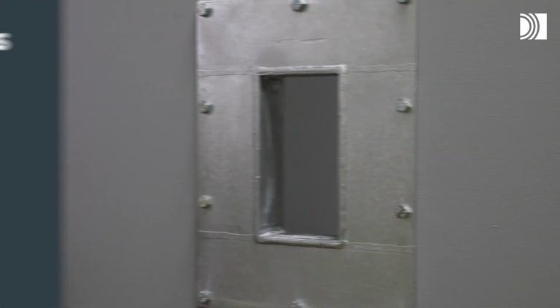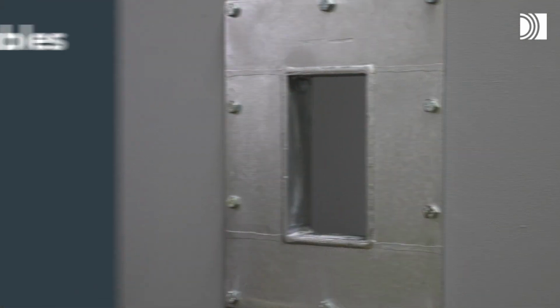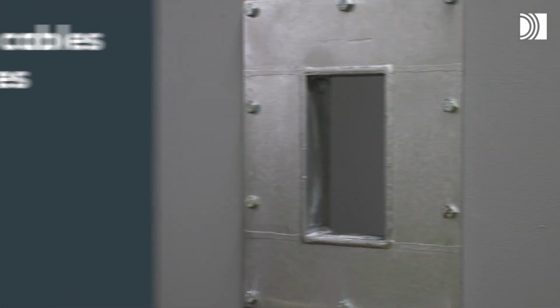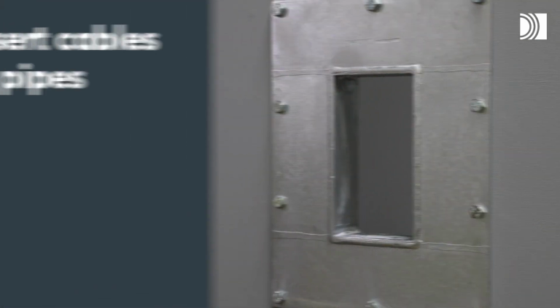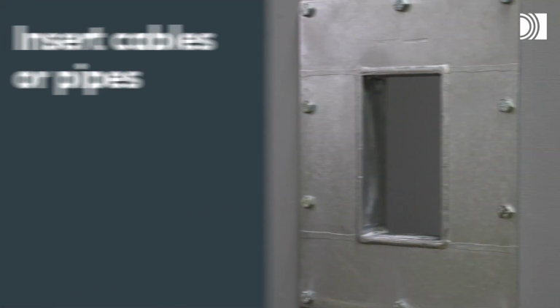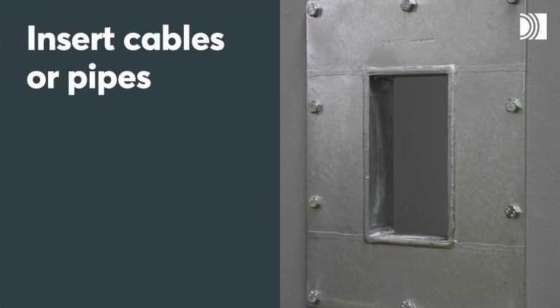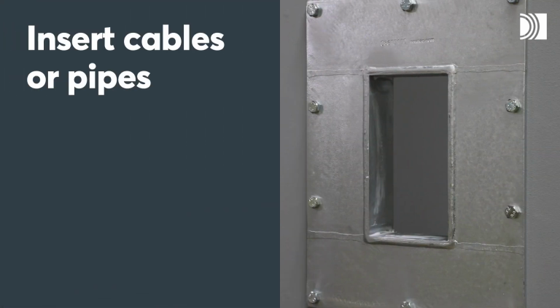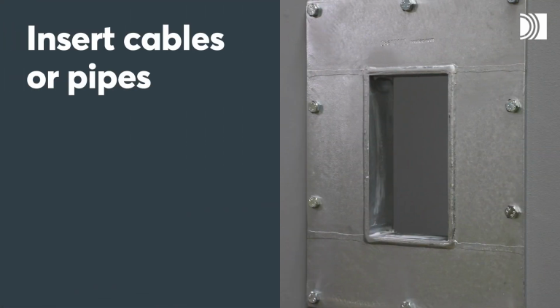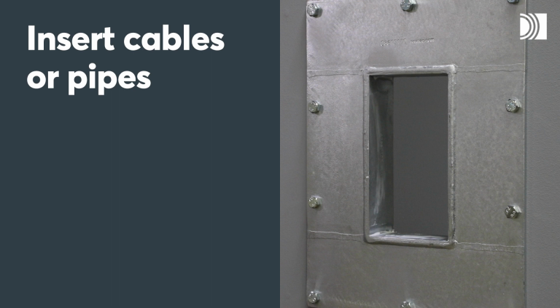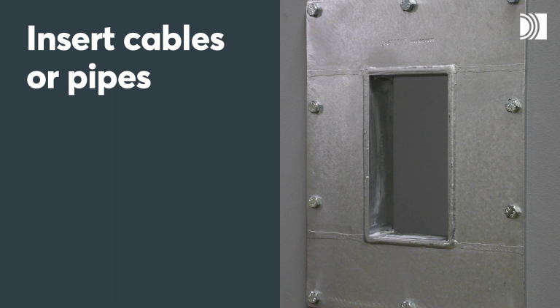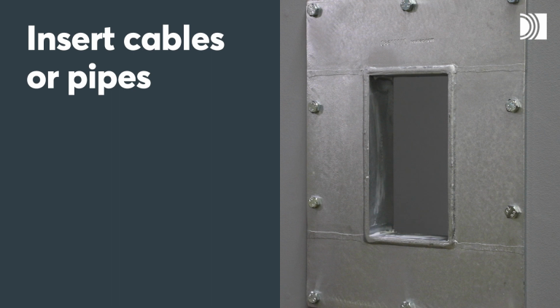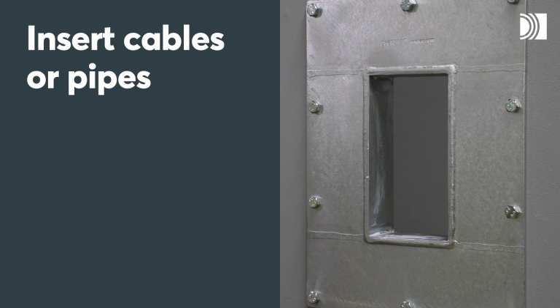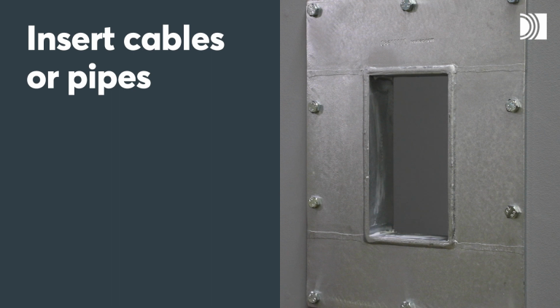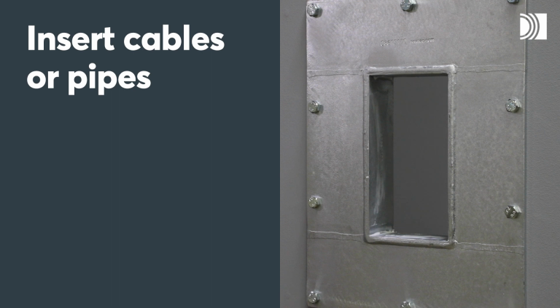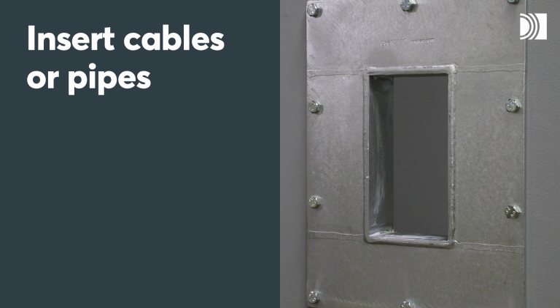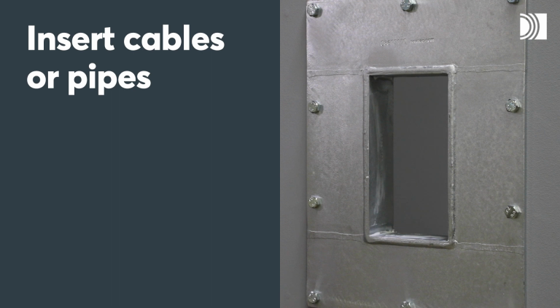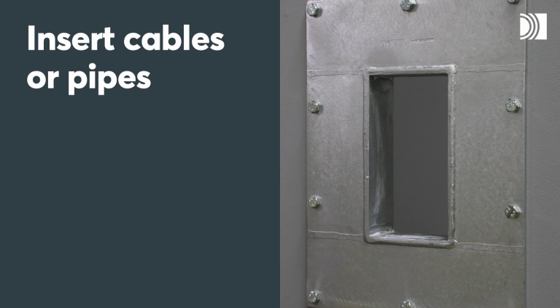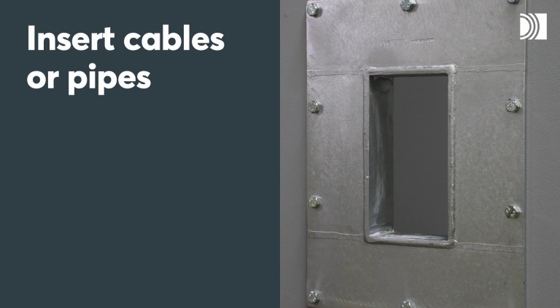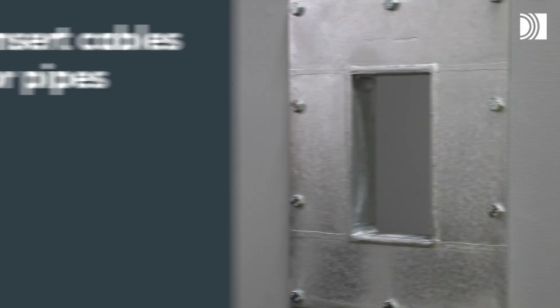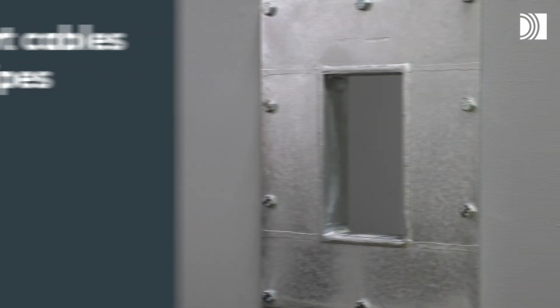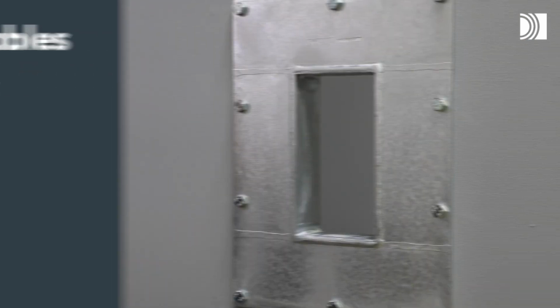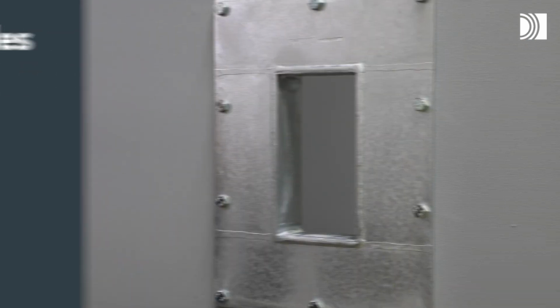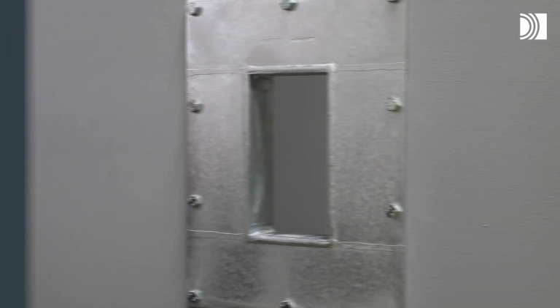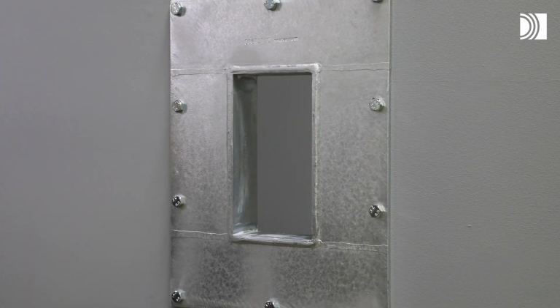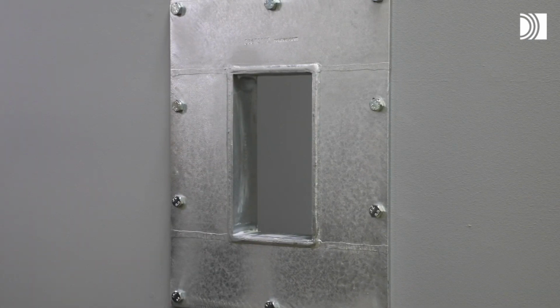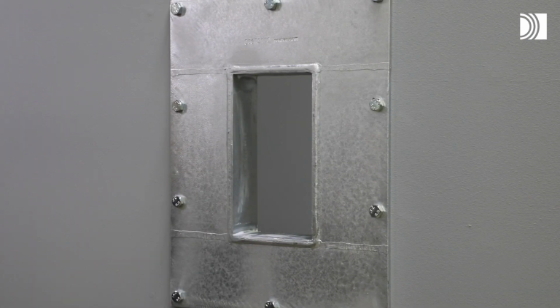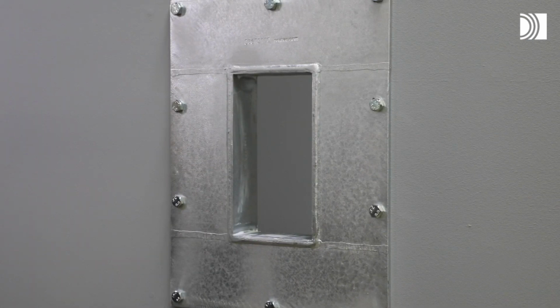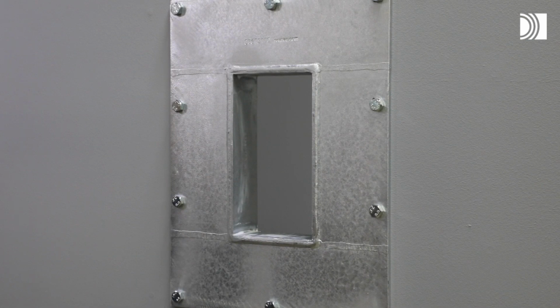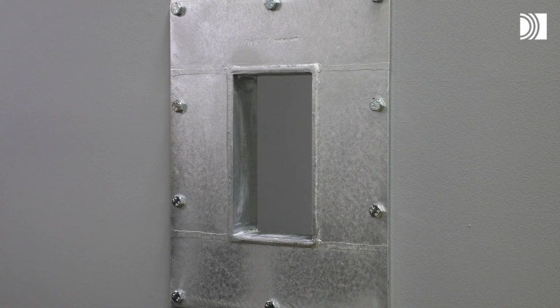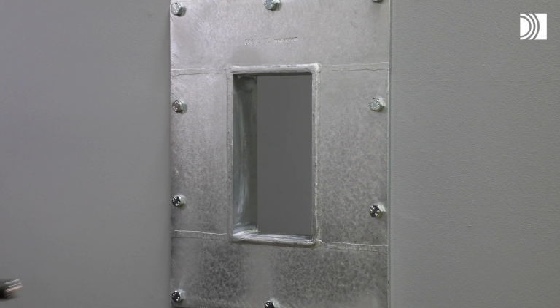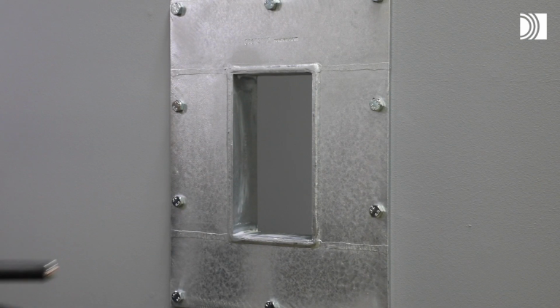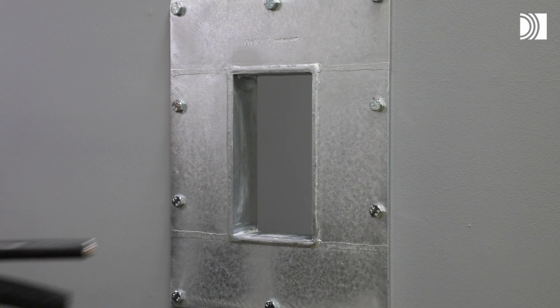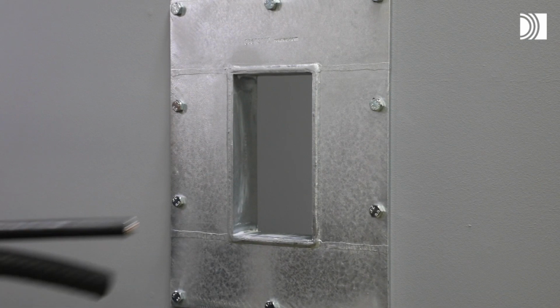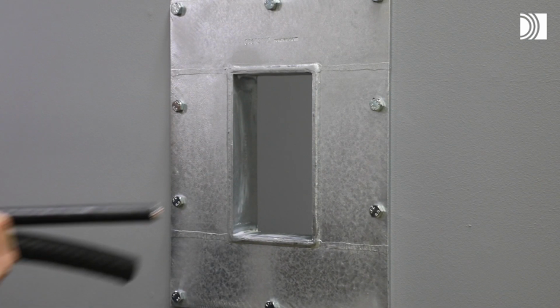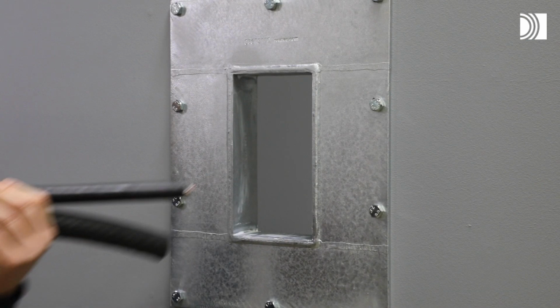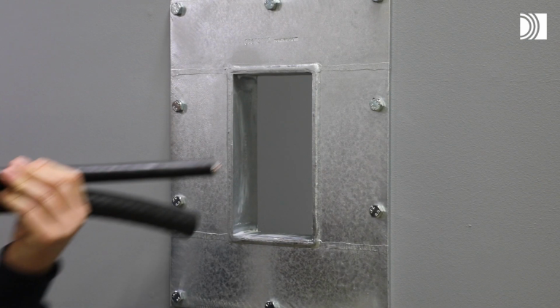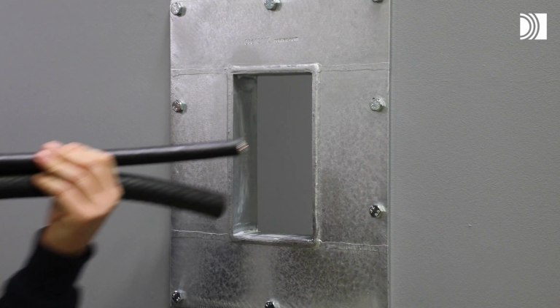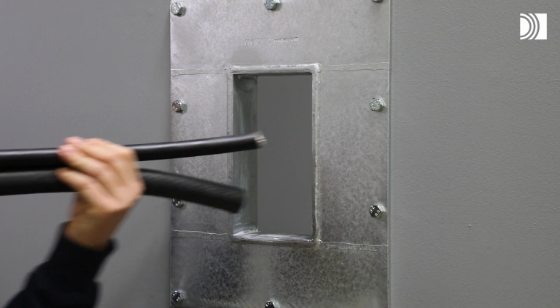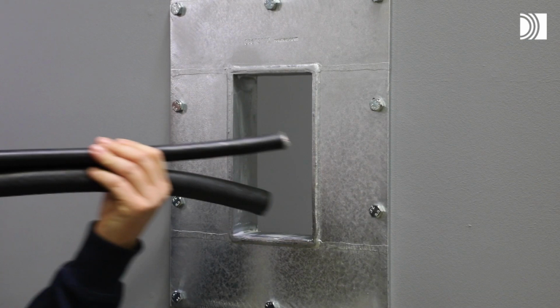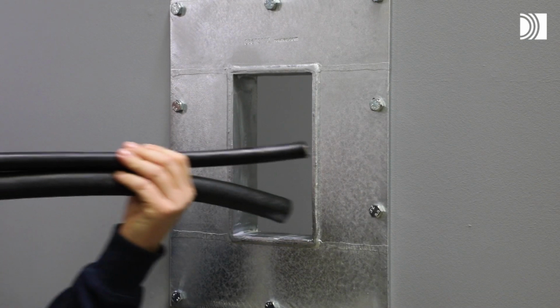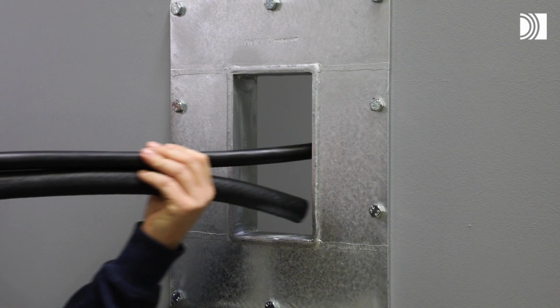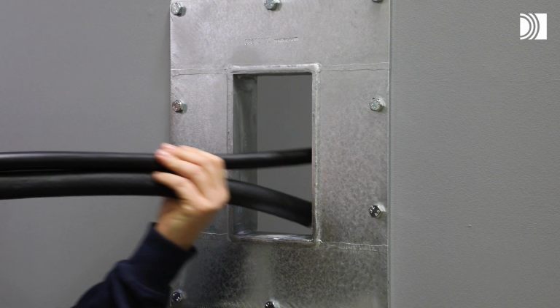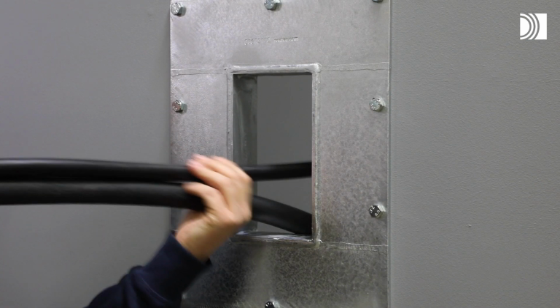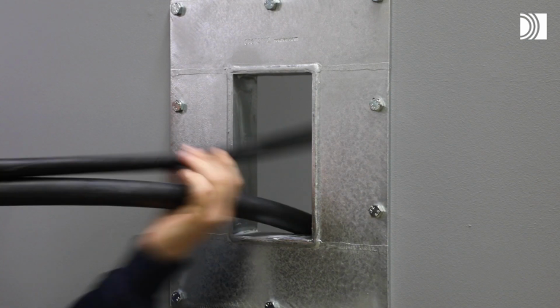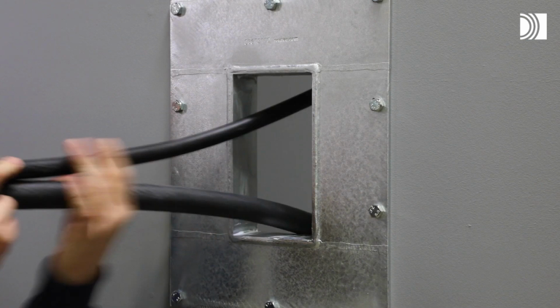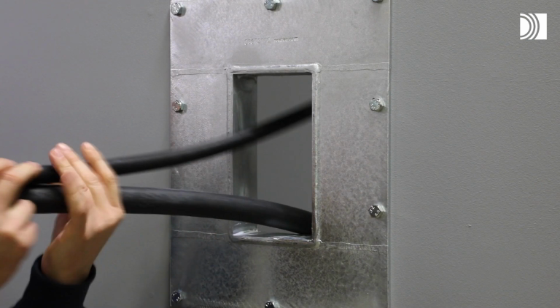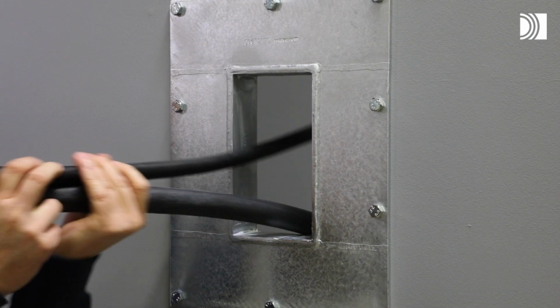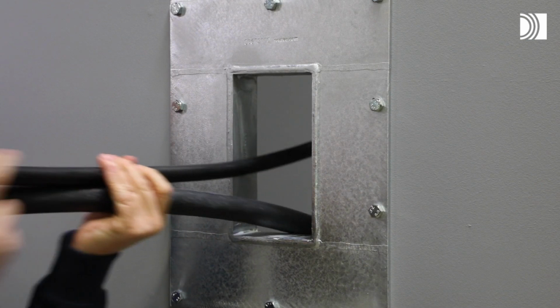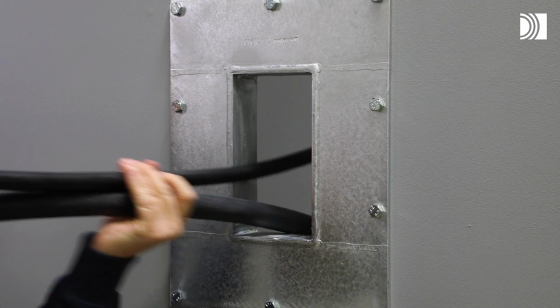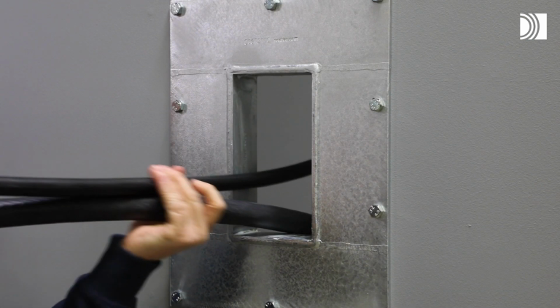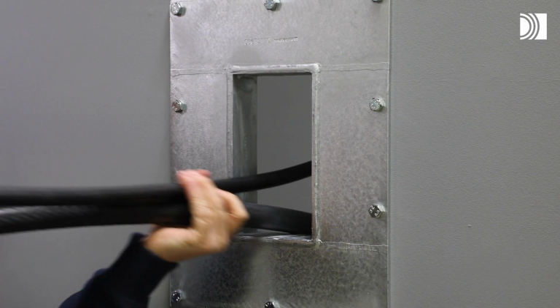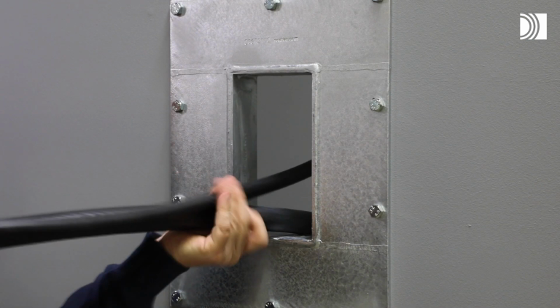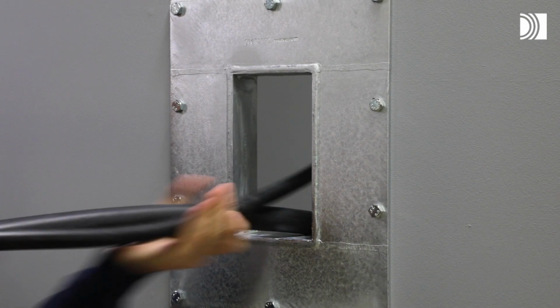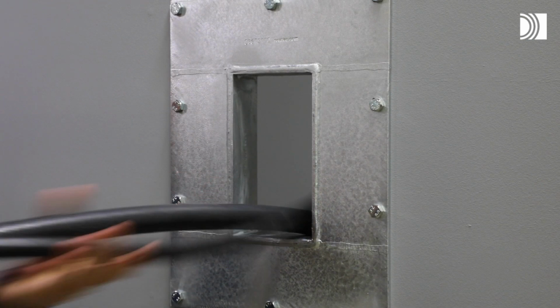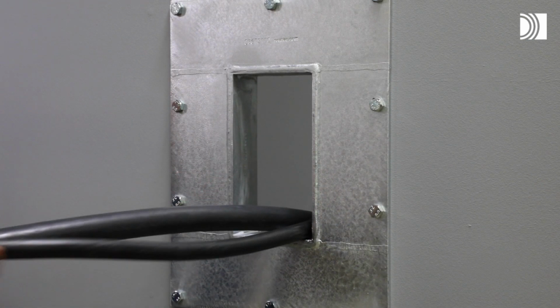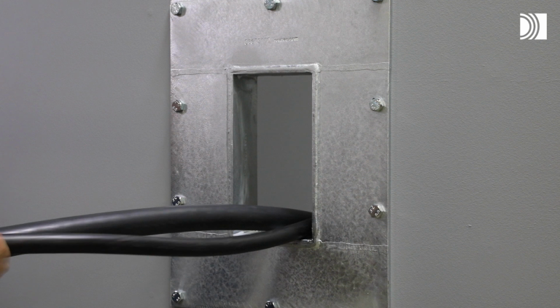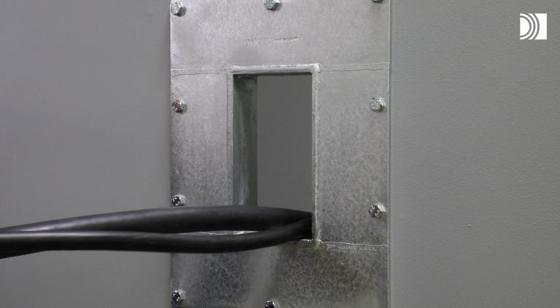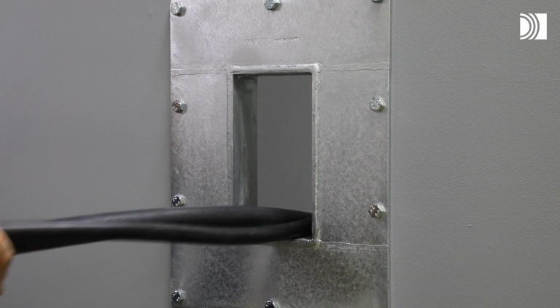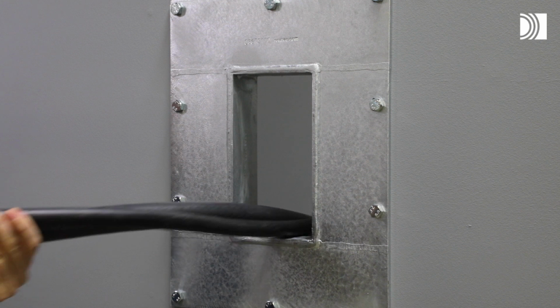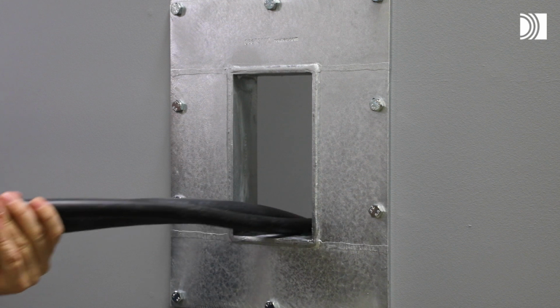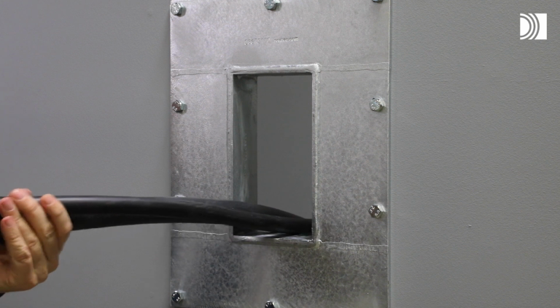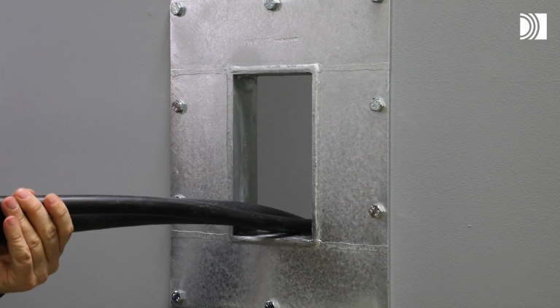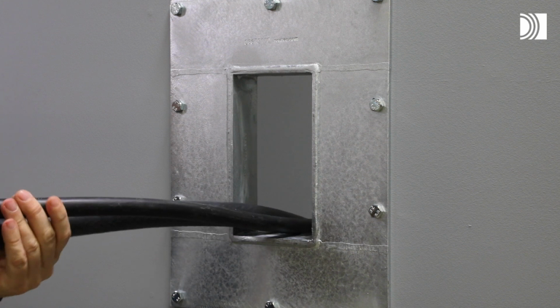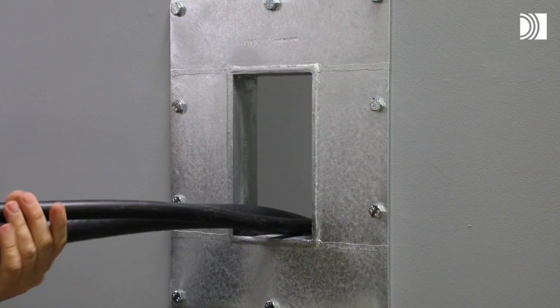Insert cables or pipes. Feed the cables or pipes through the frame opening.